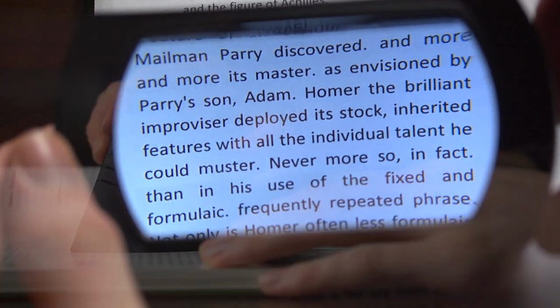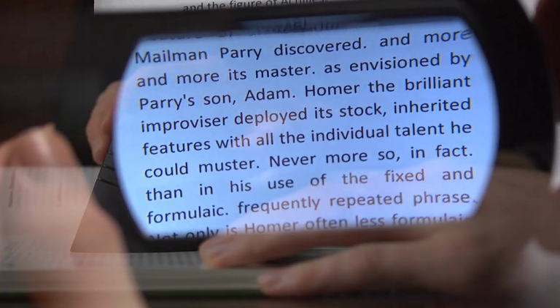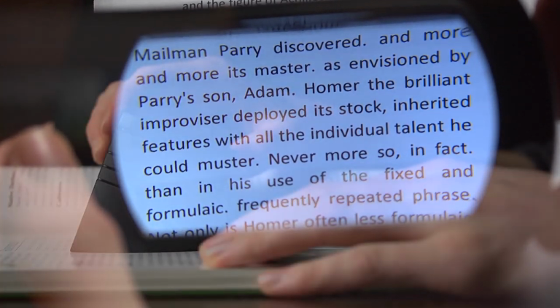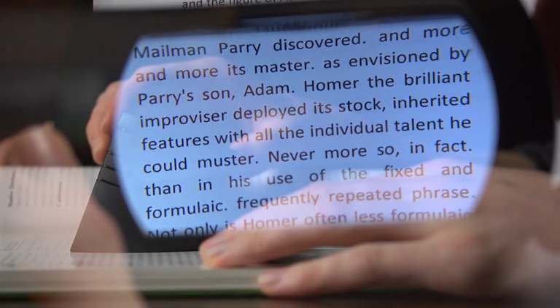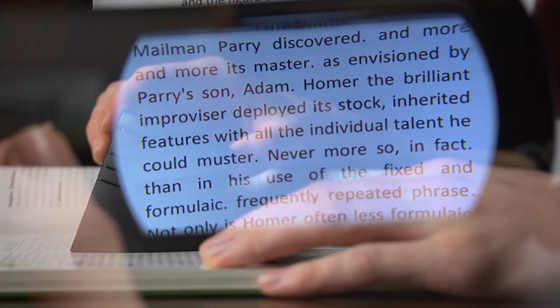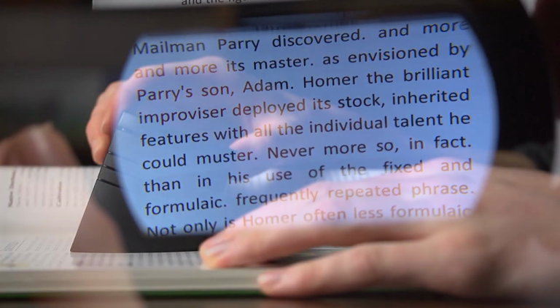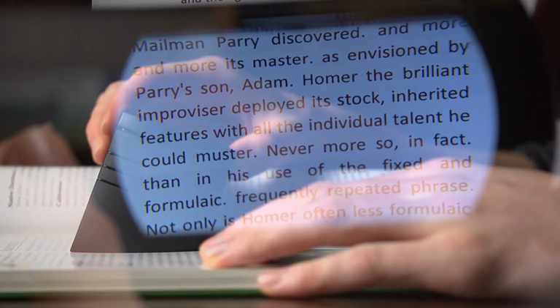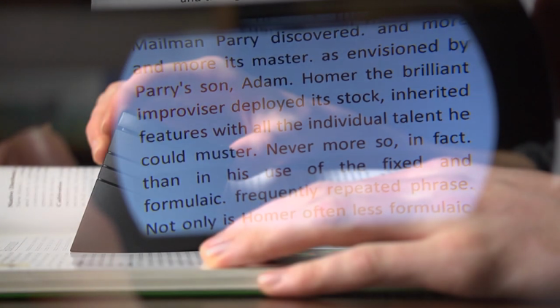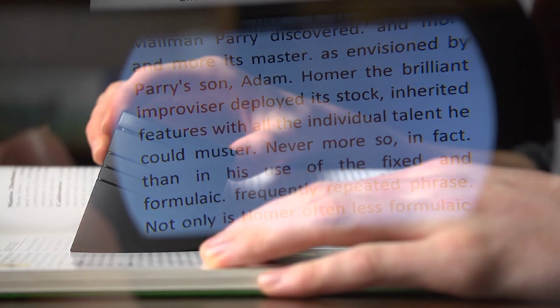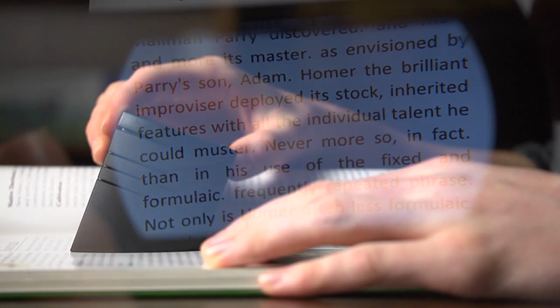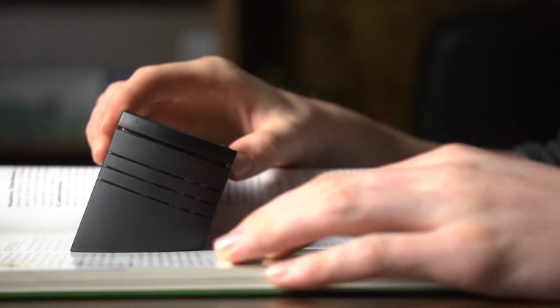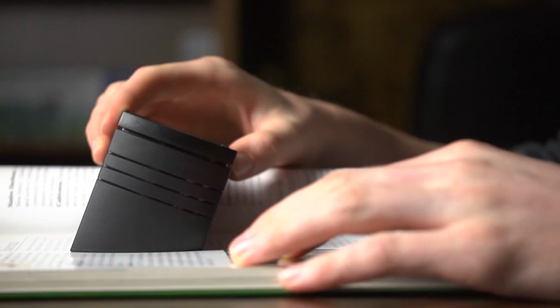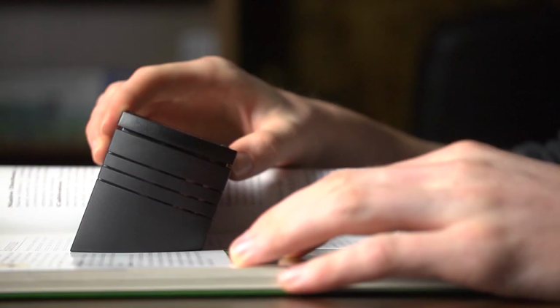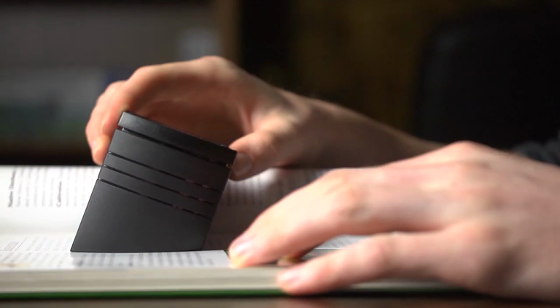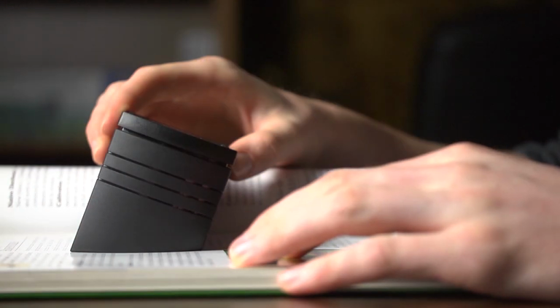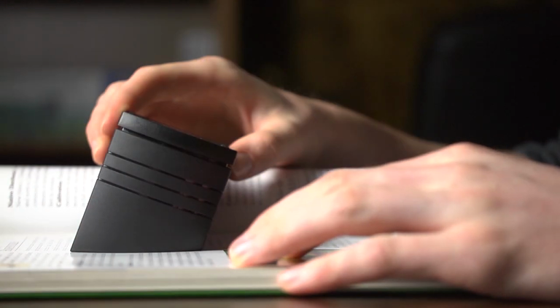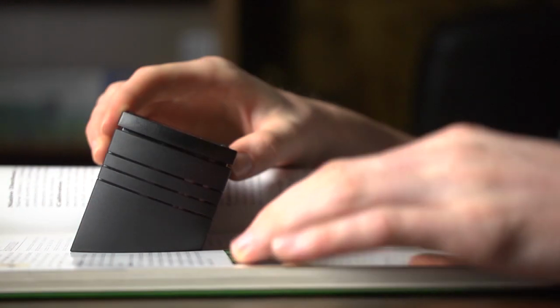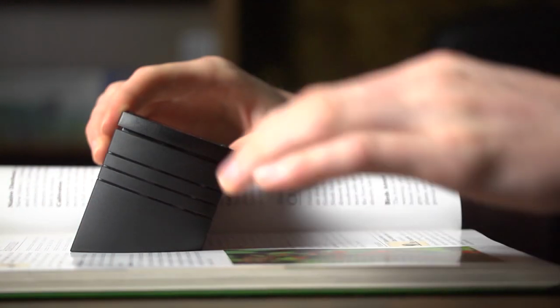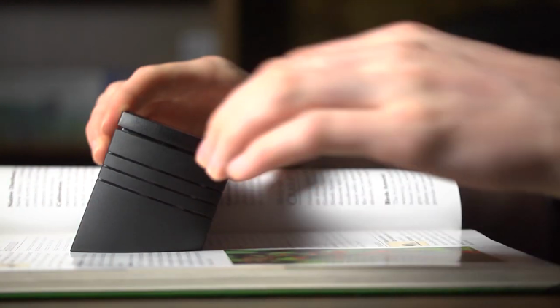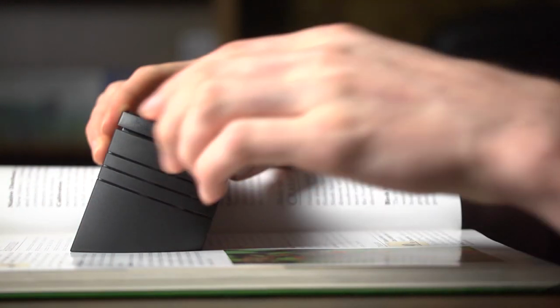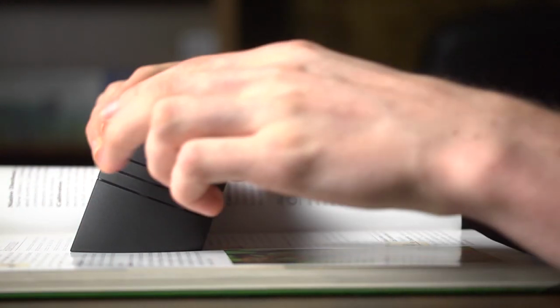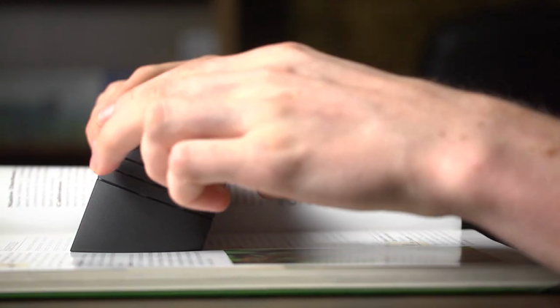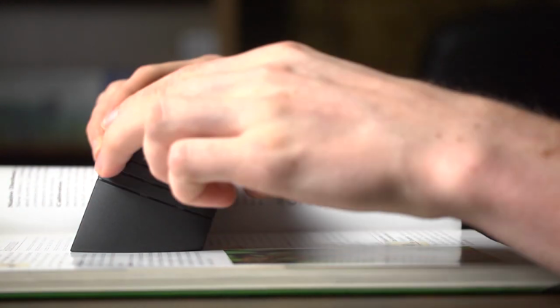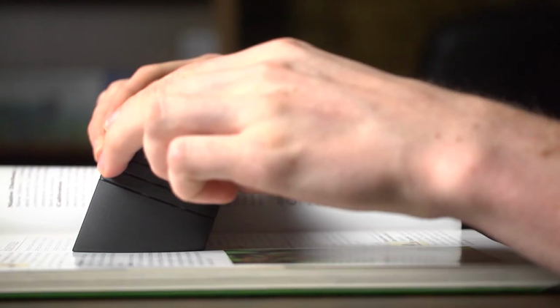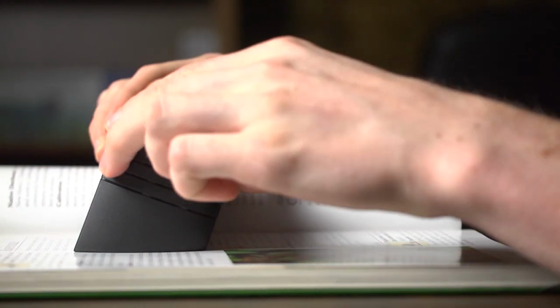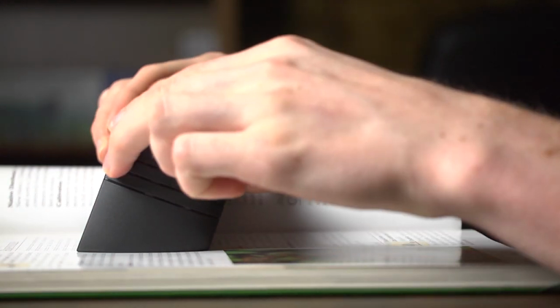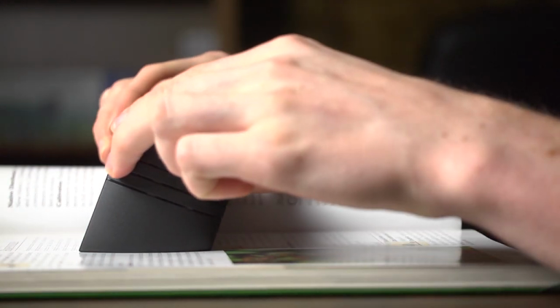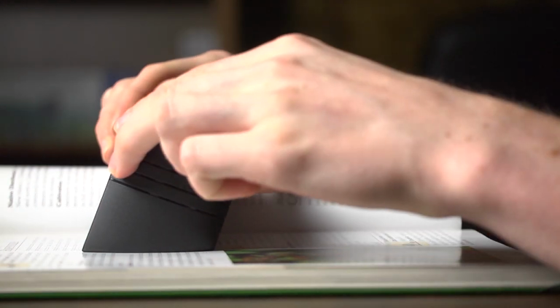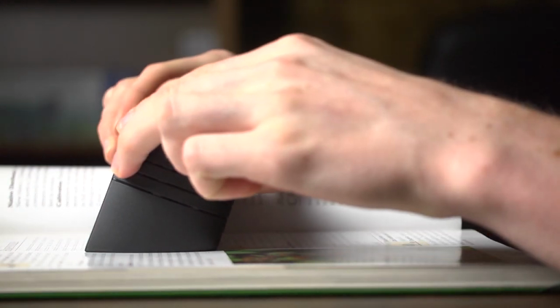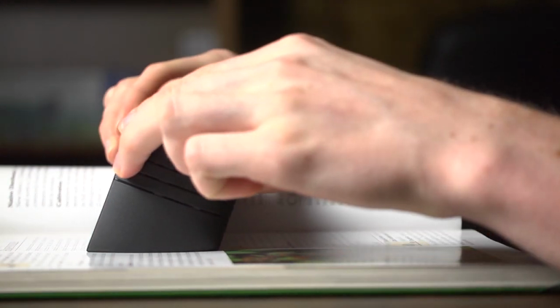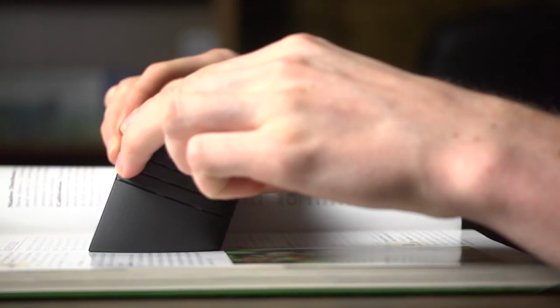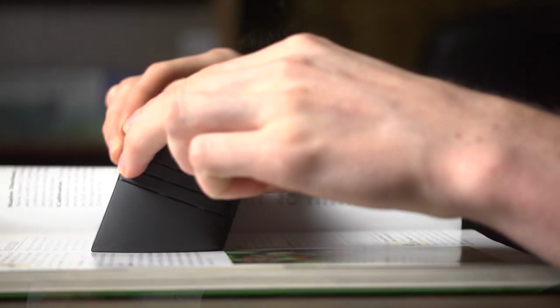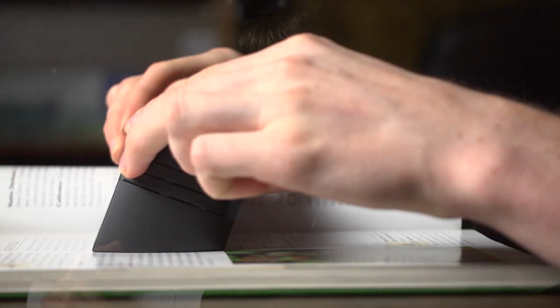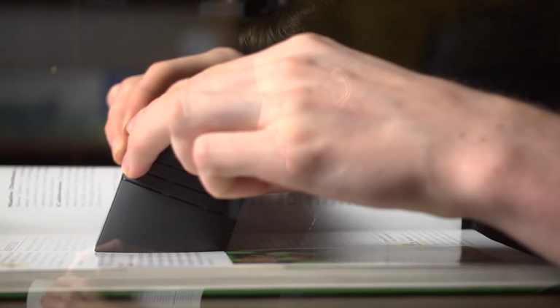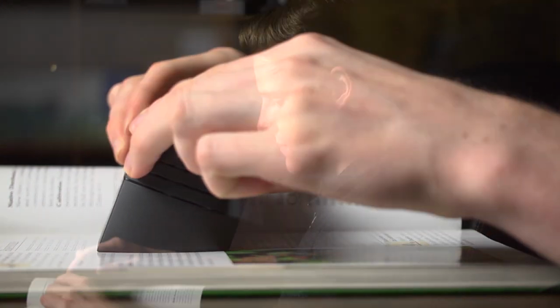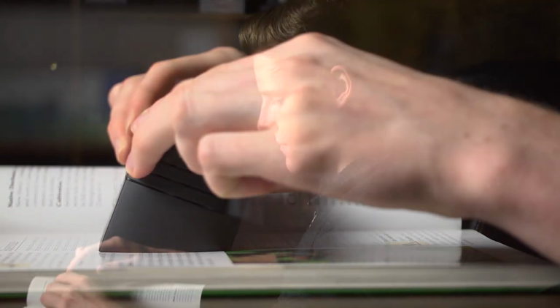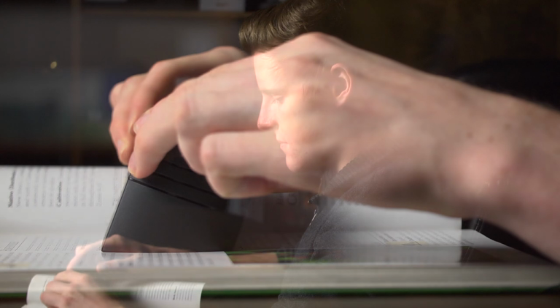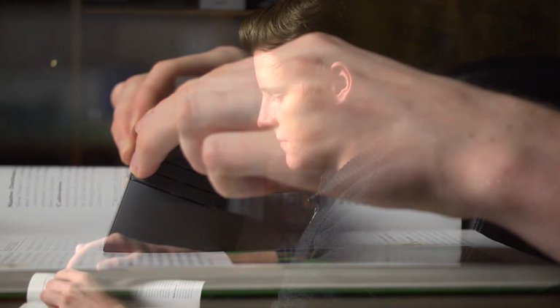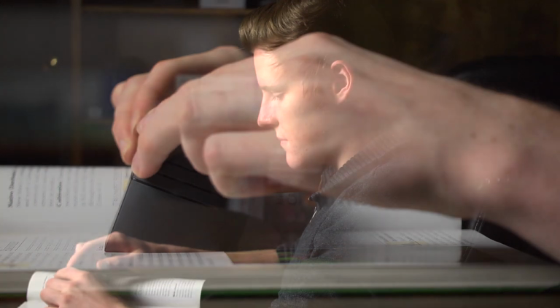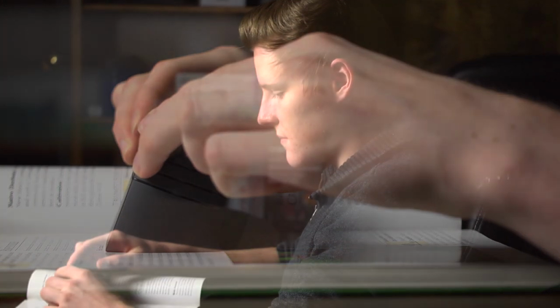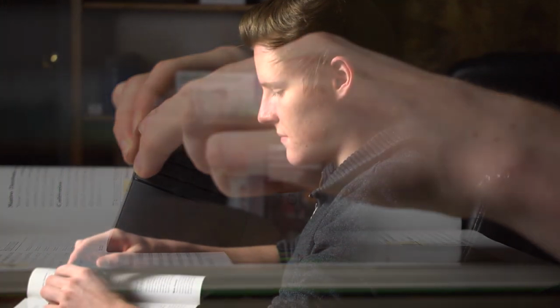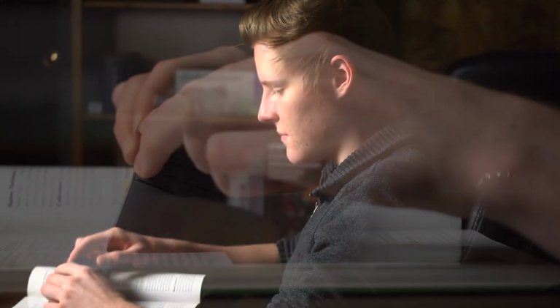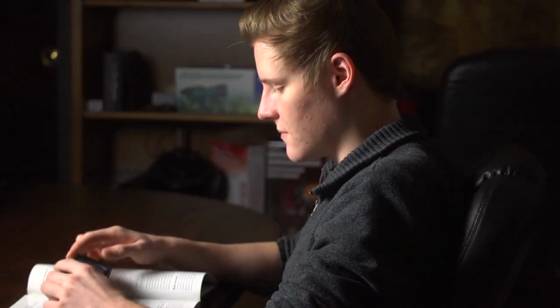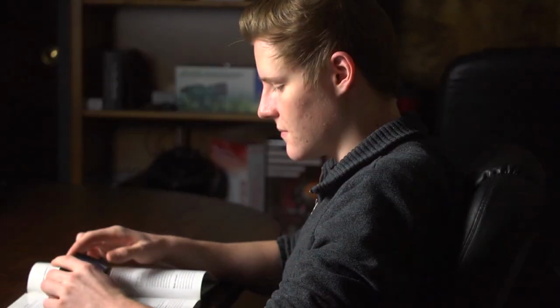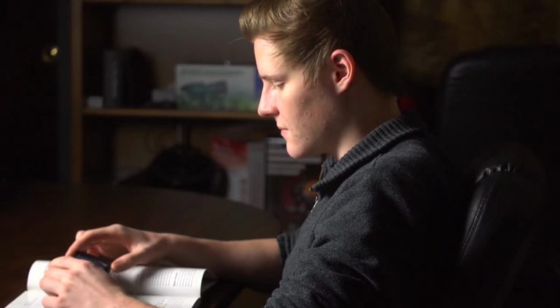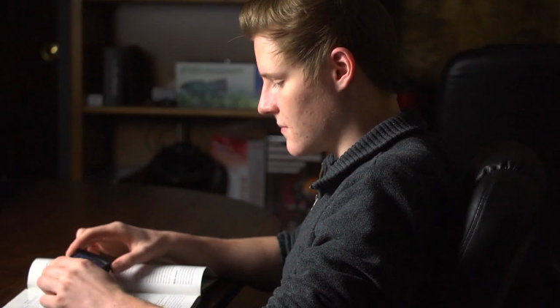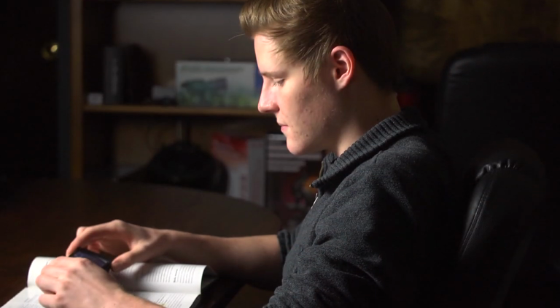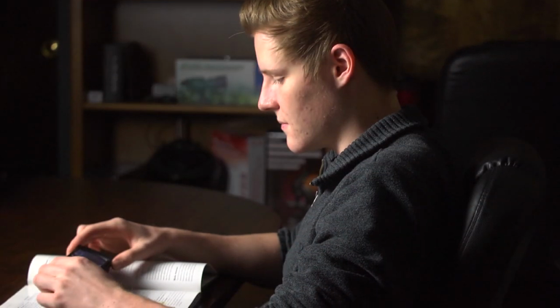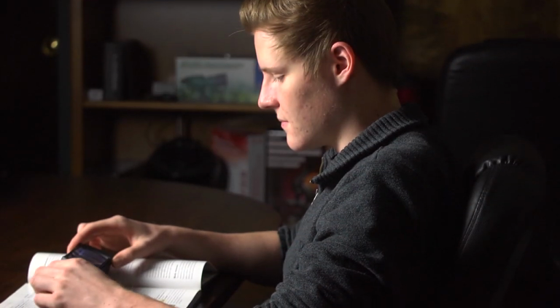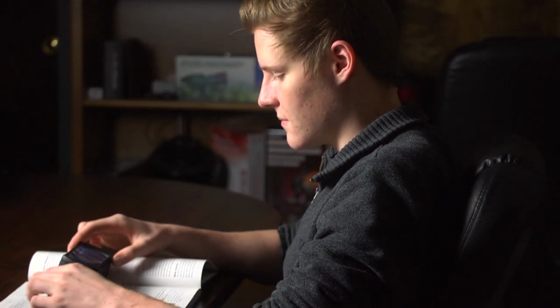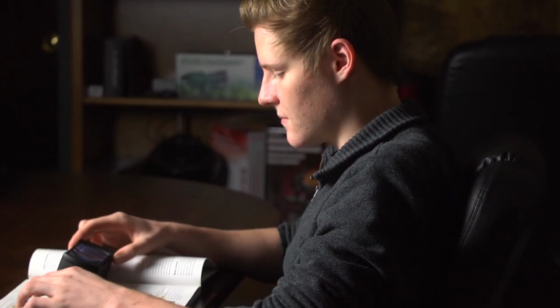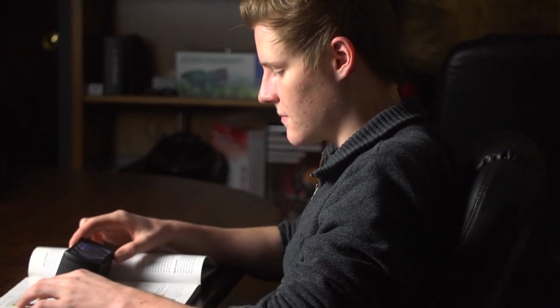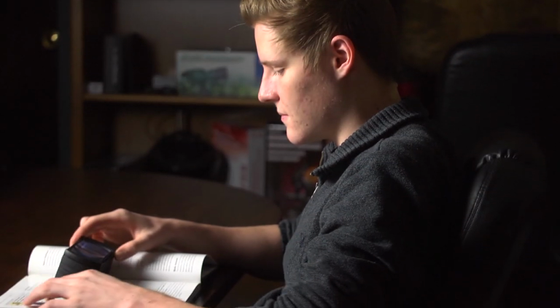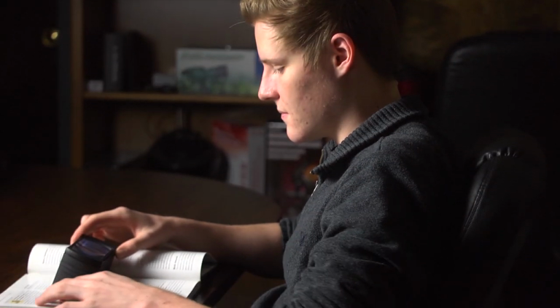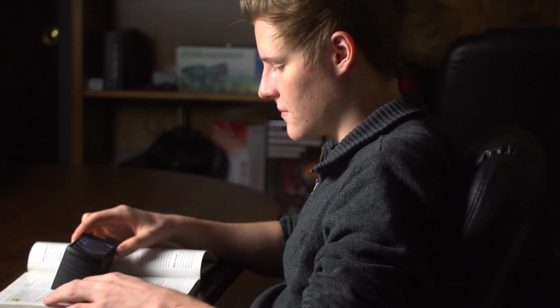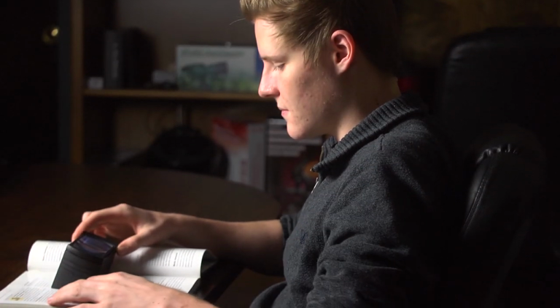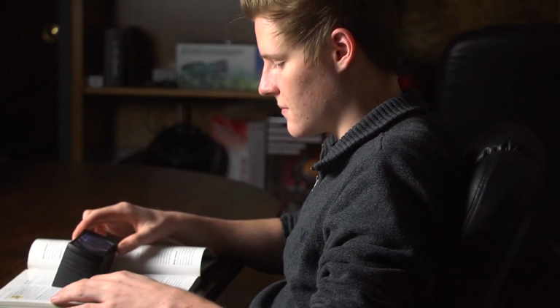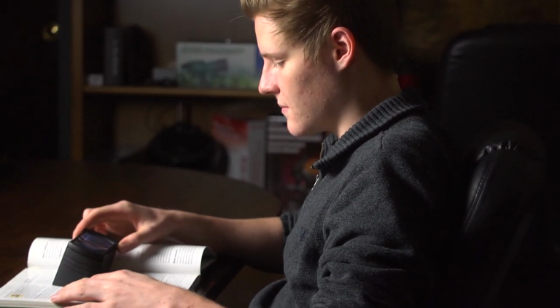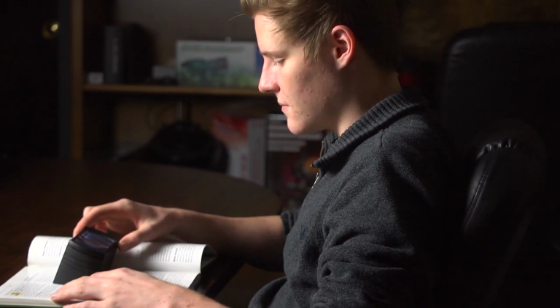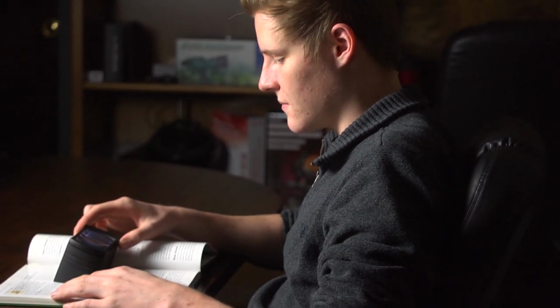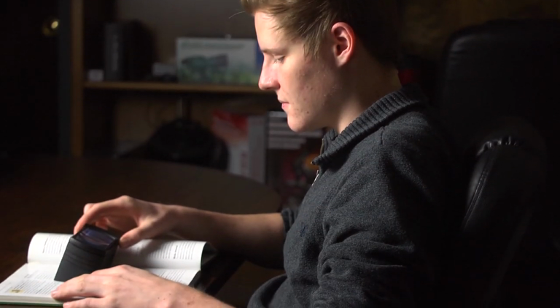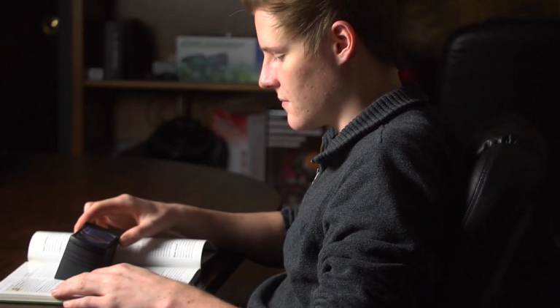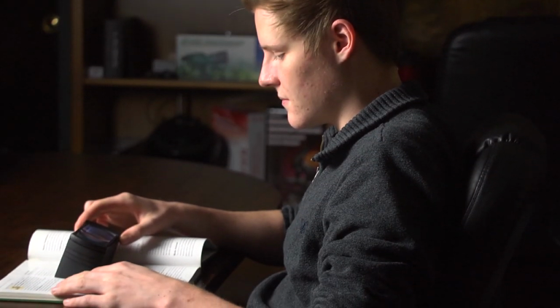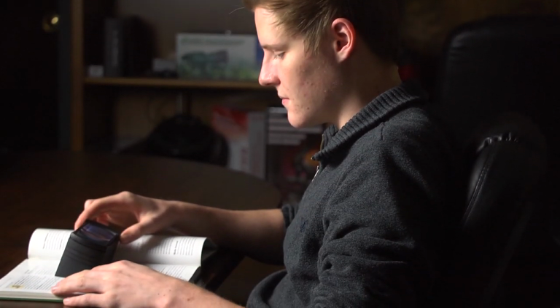It's also slanted to allow the user to sit more naturally when reading. For best results, just make sure you have it on a flat surface.